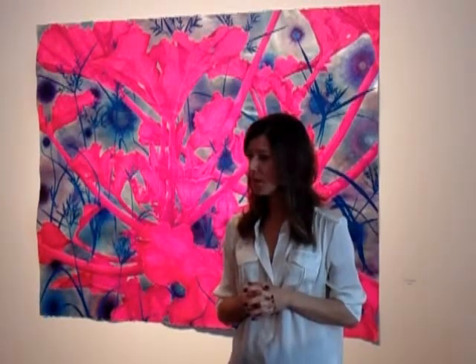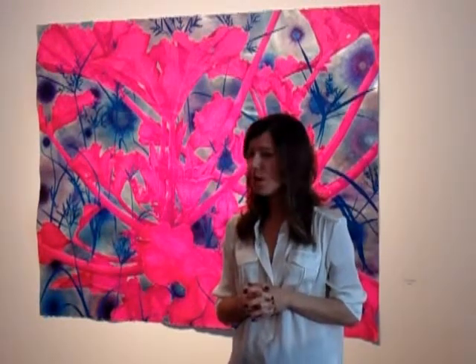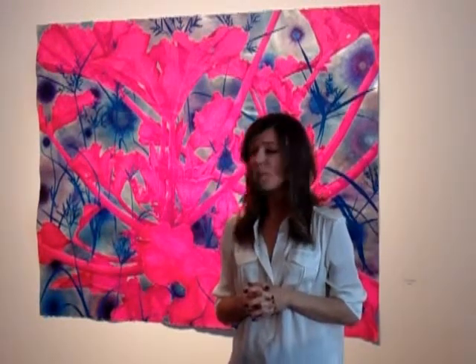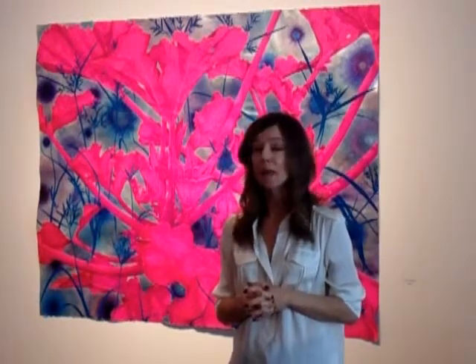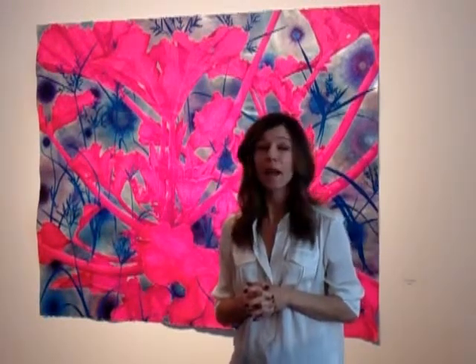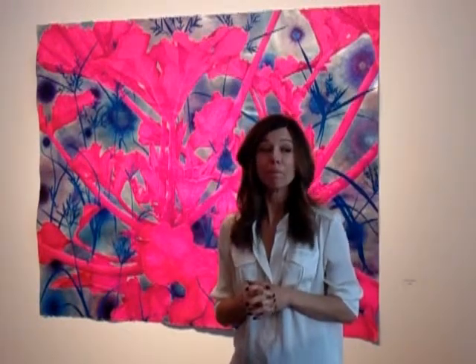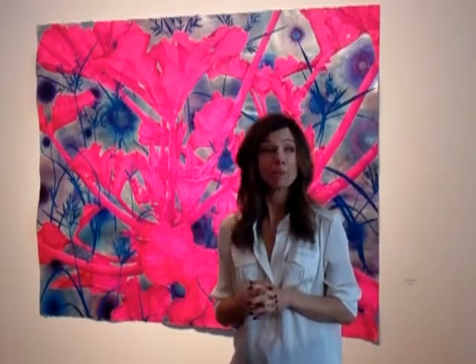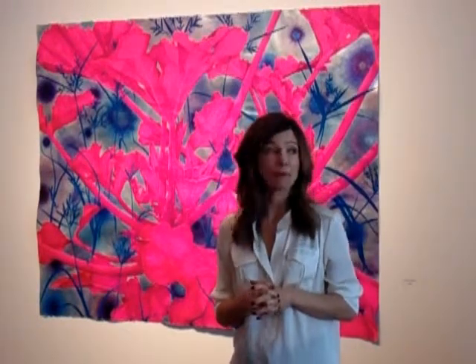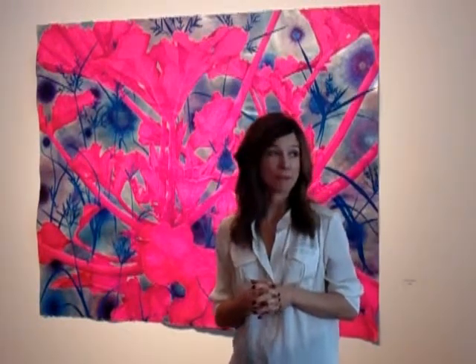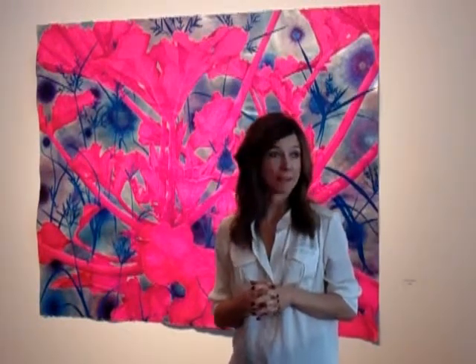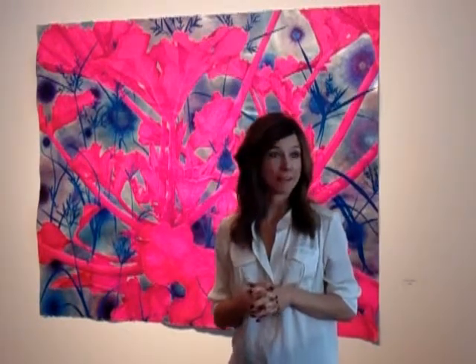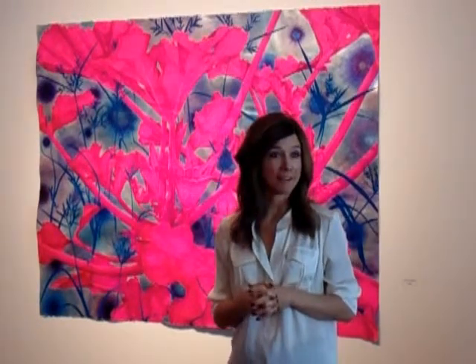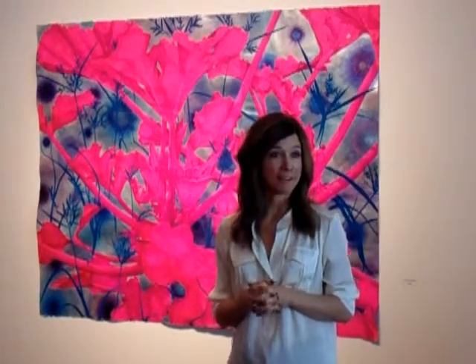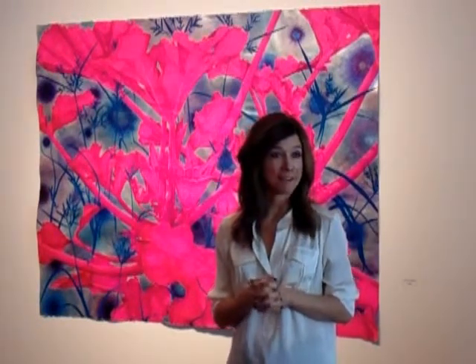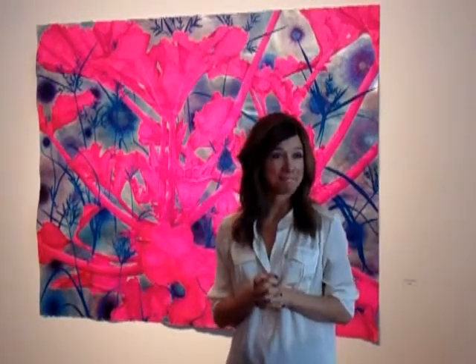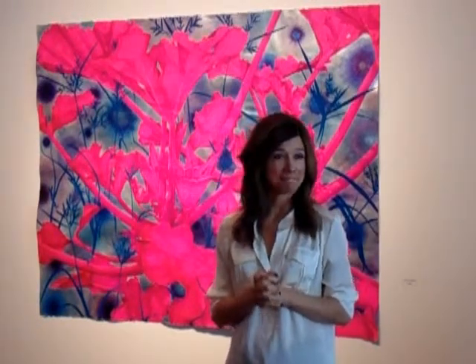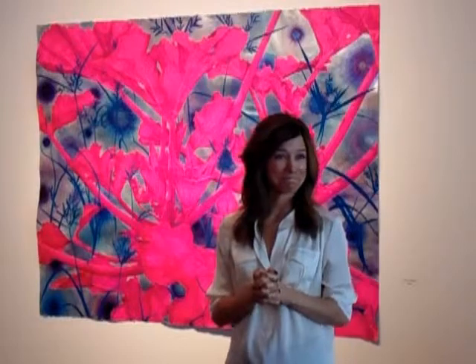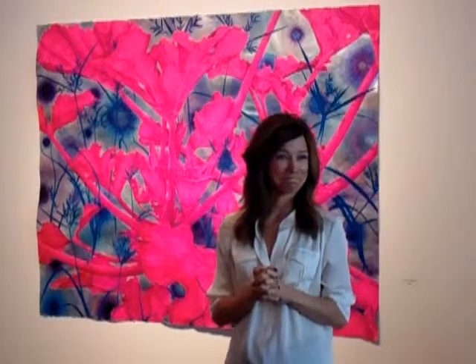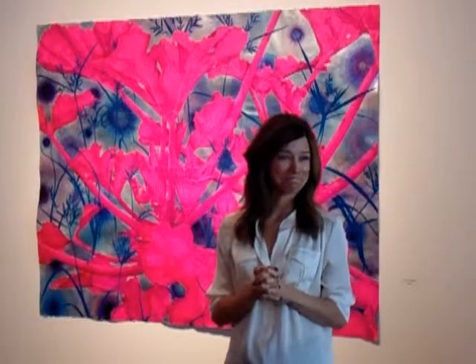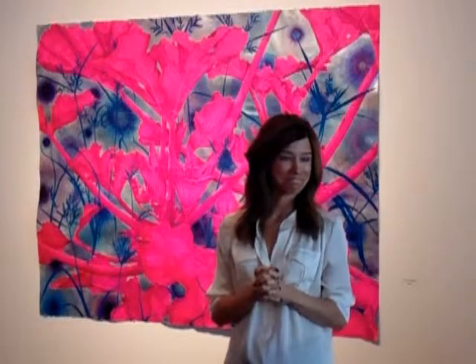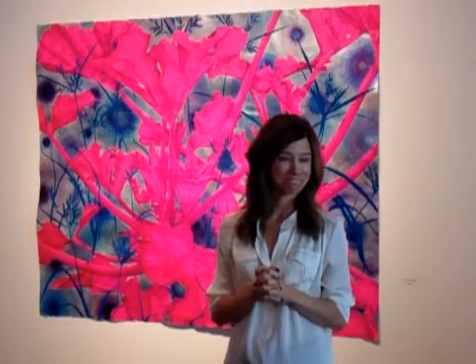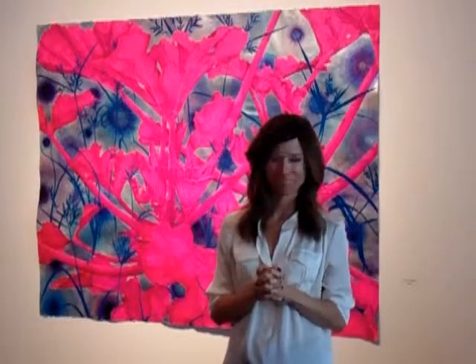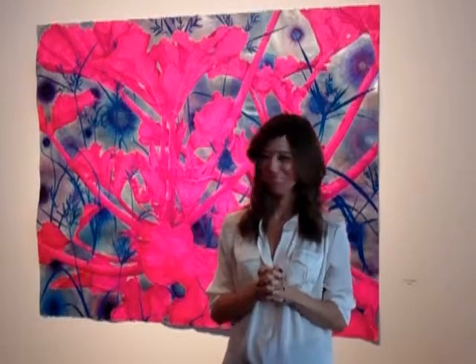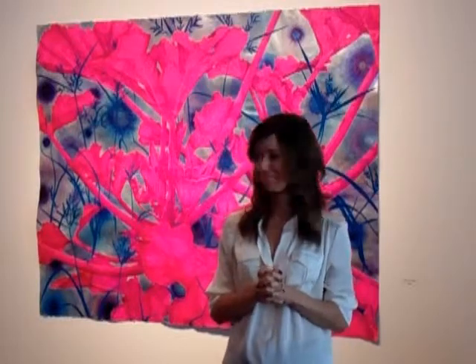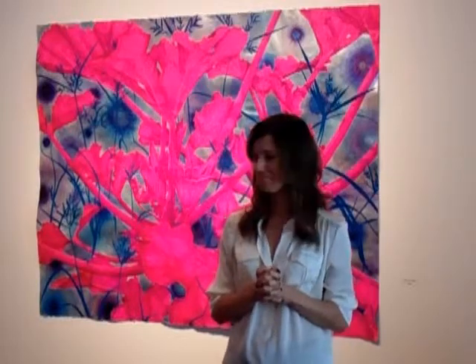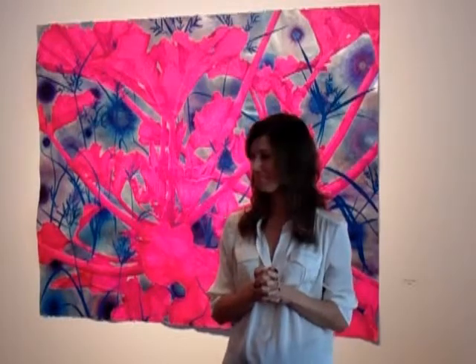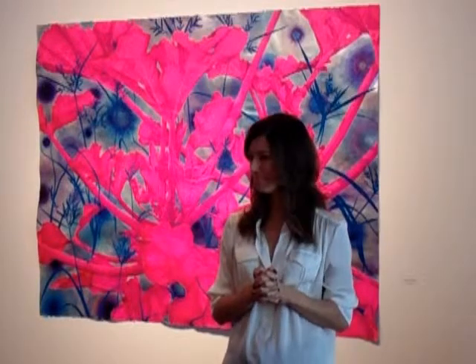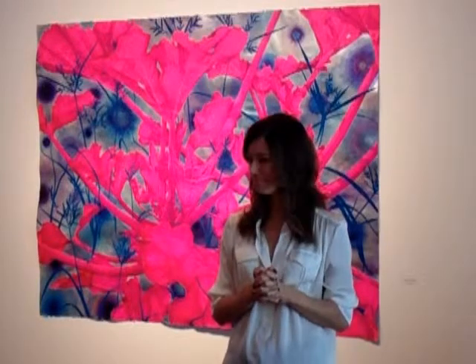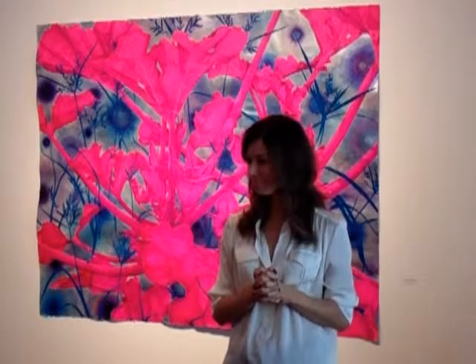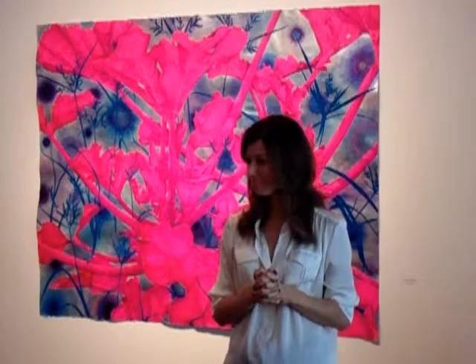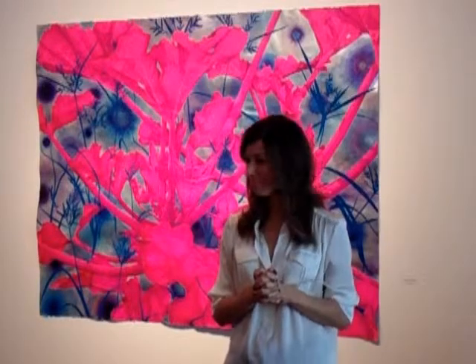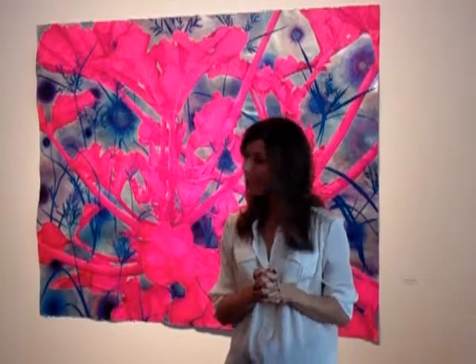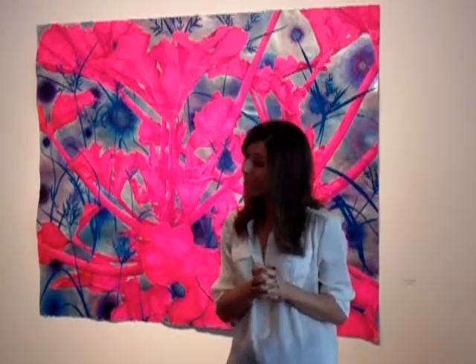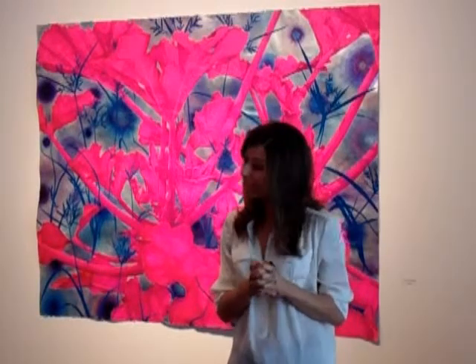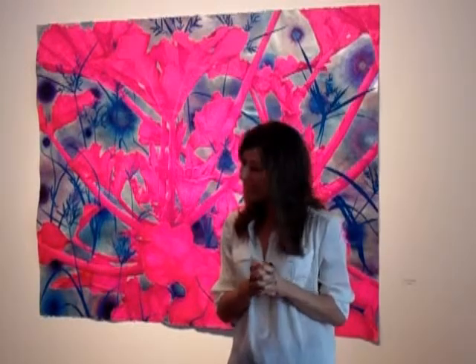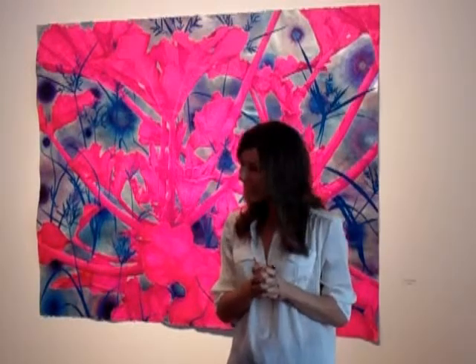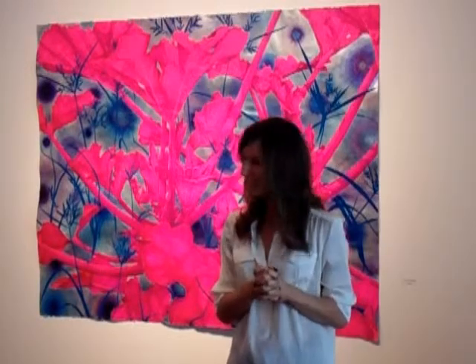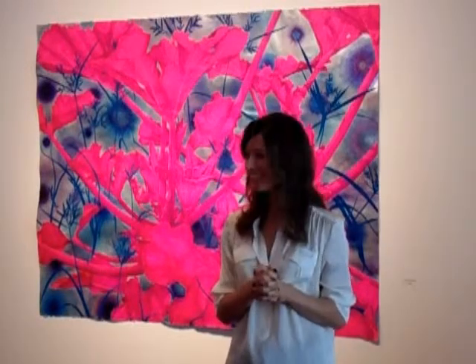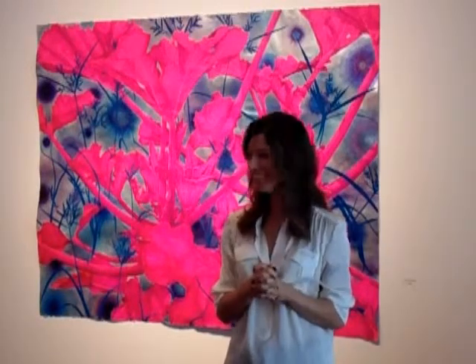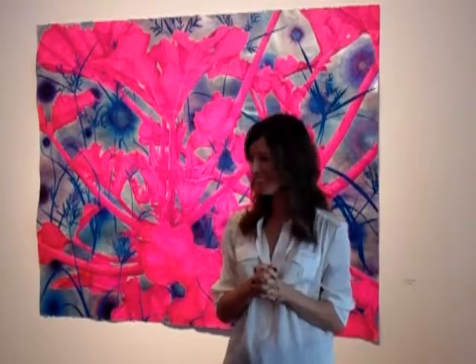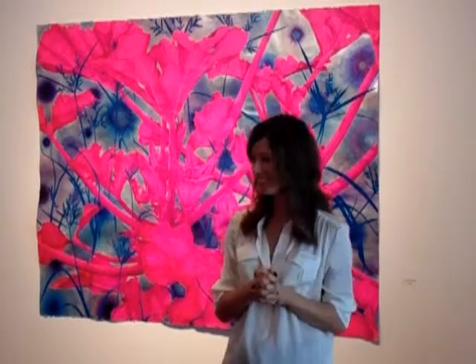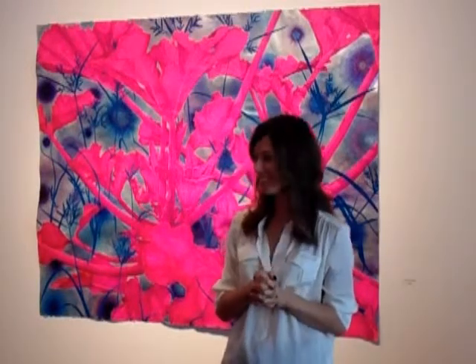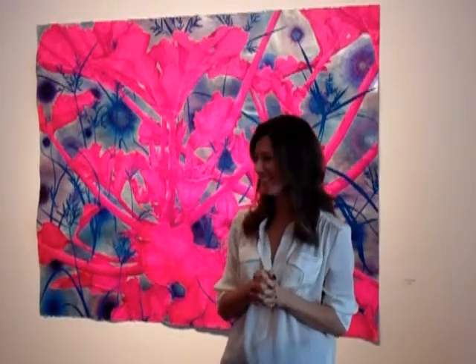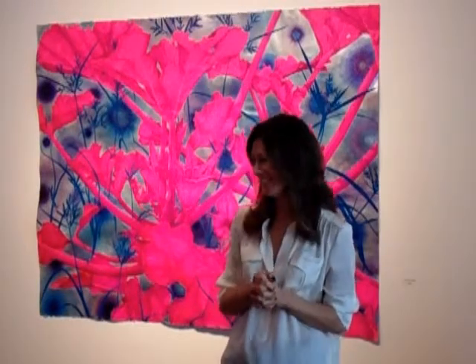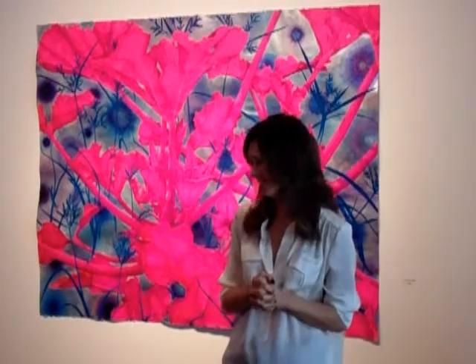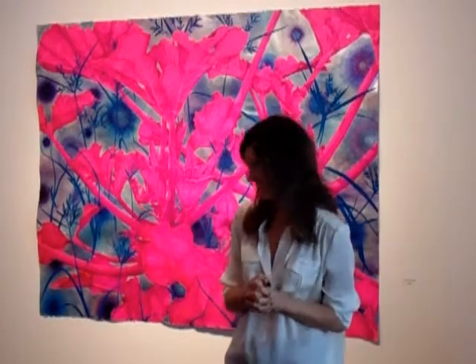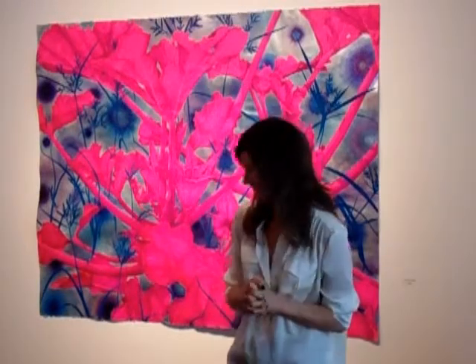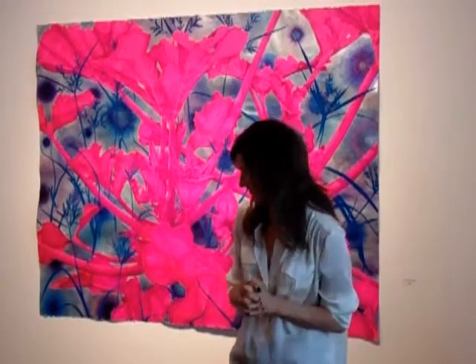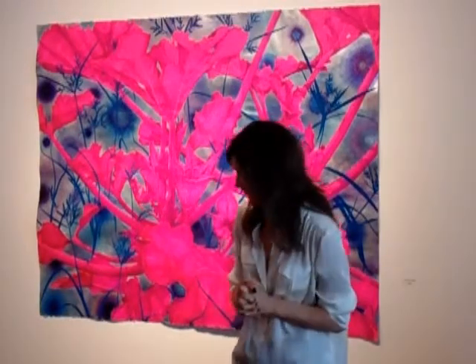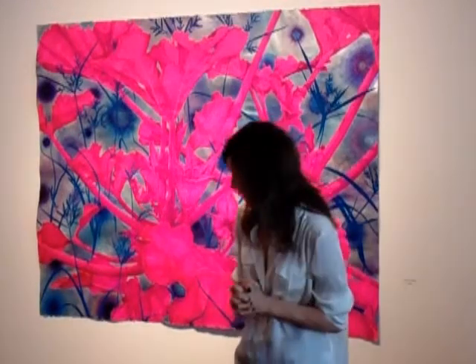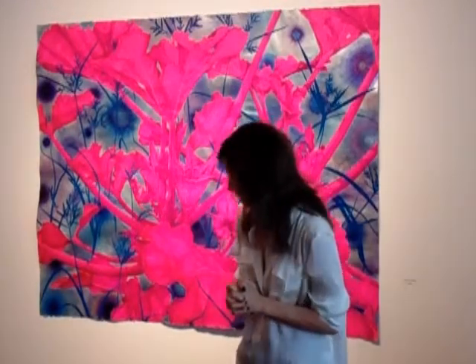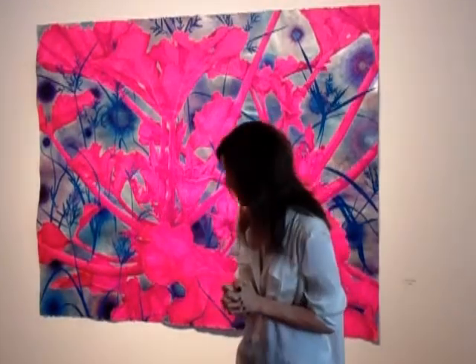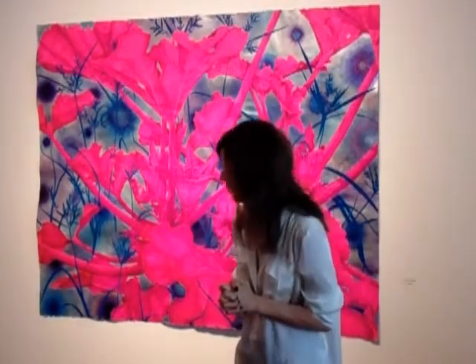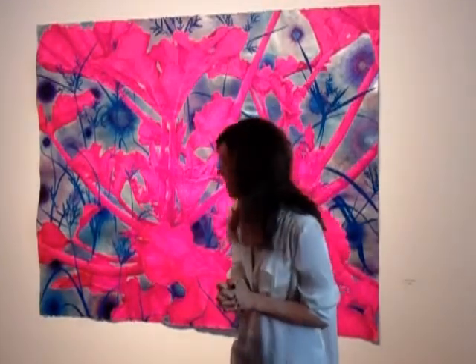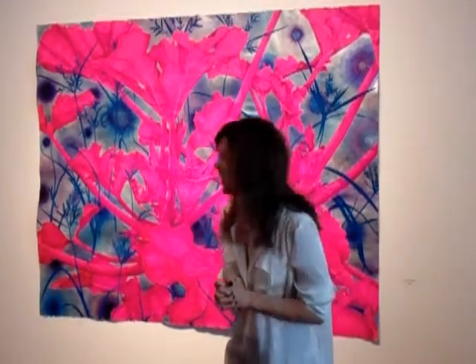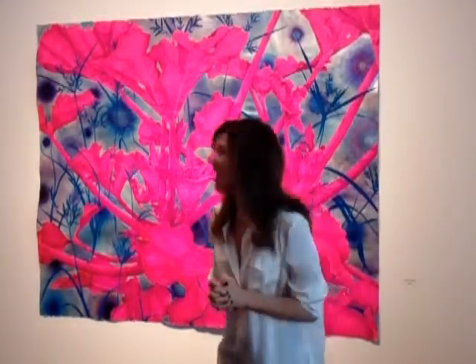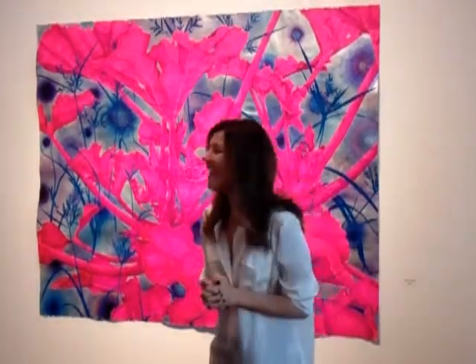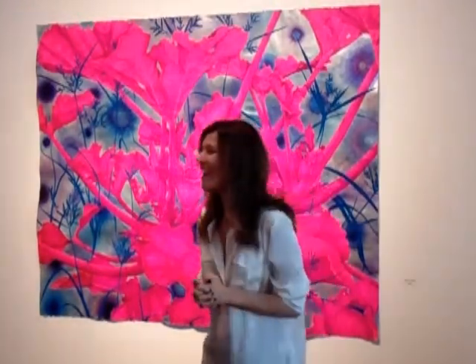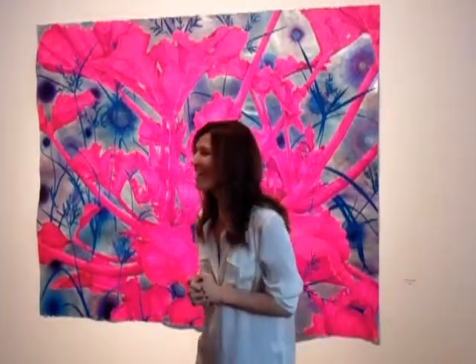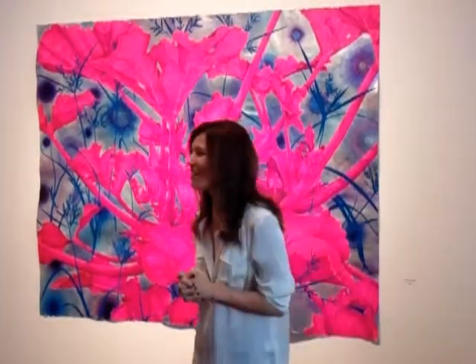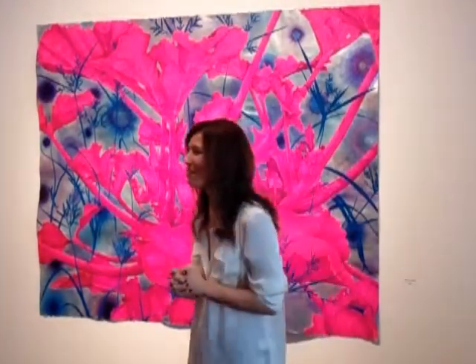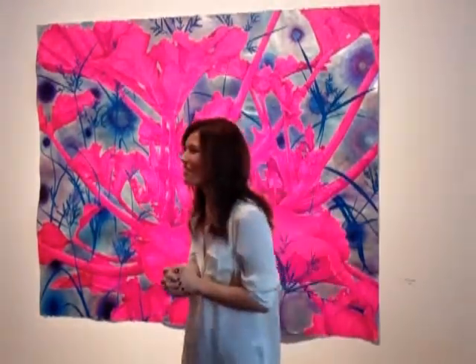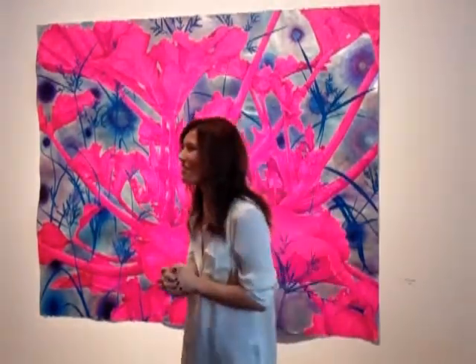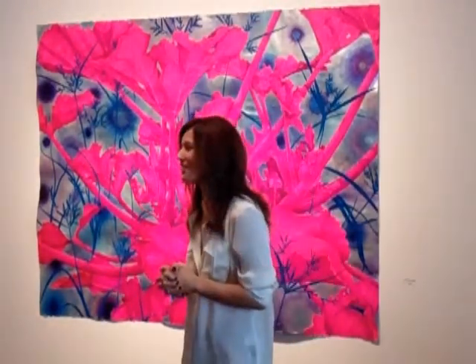But happy I'm painting again. We're happy too. Any other questions?